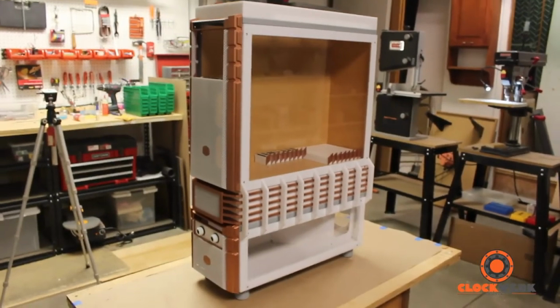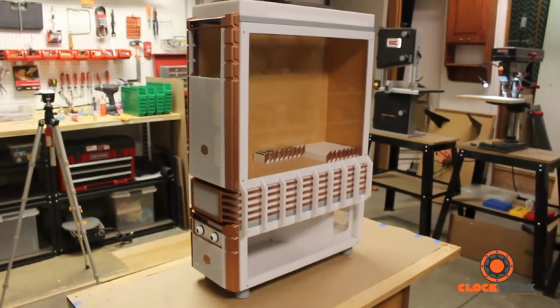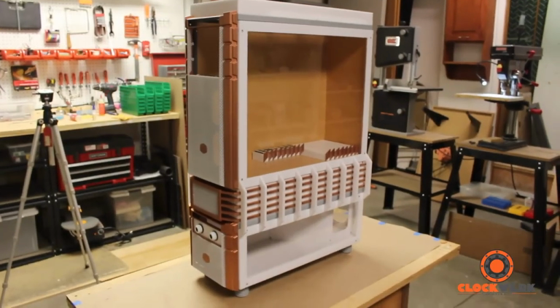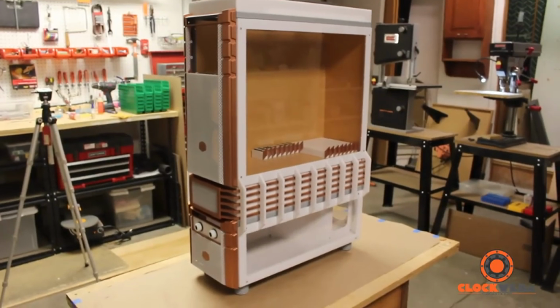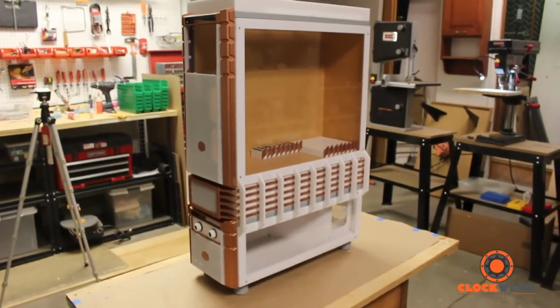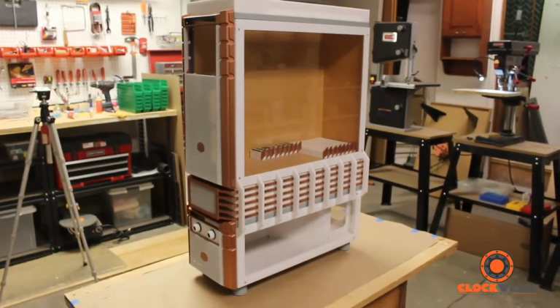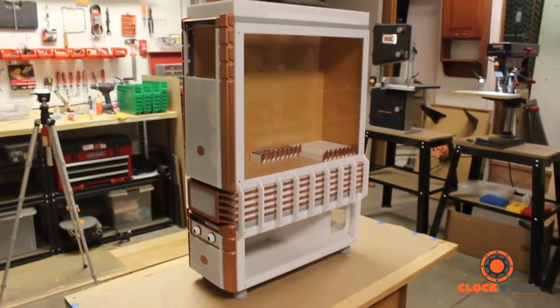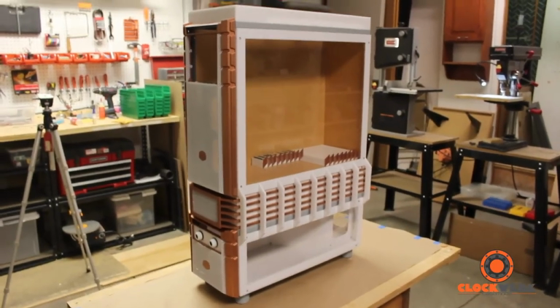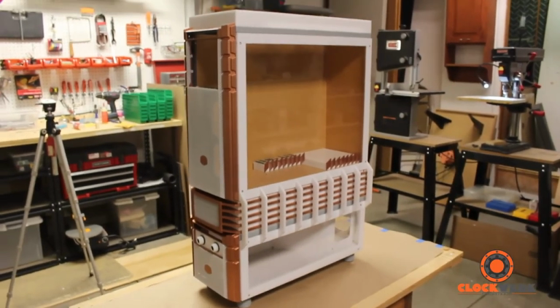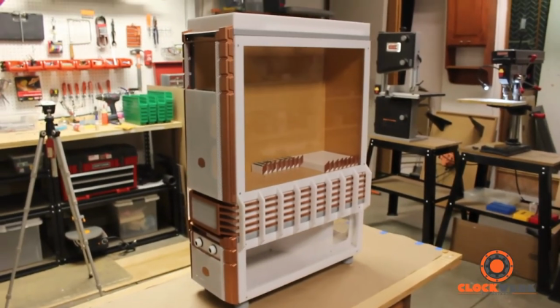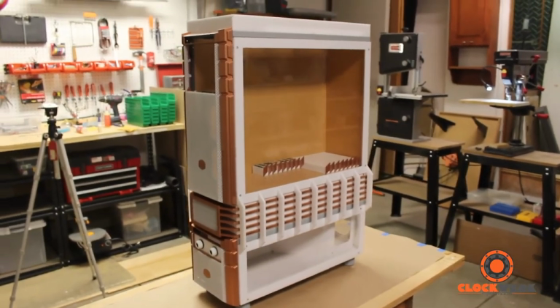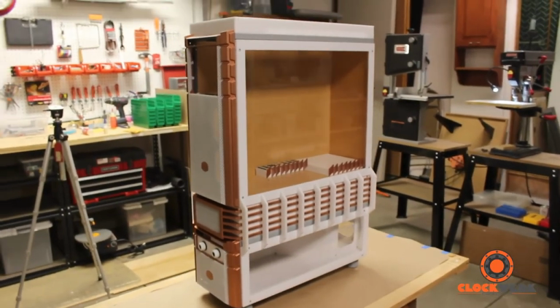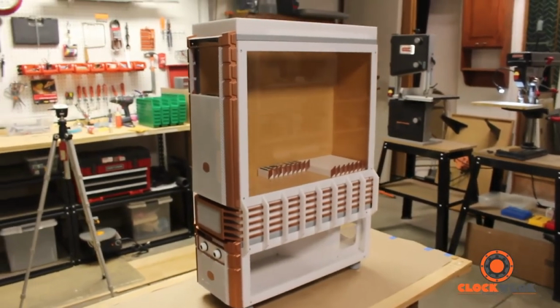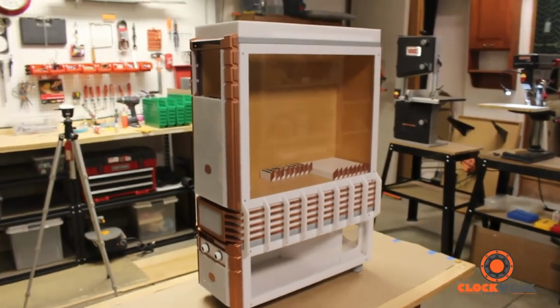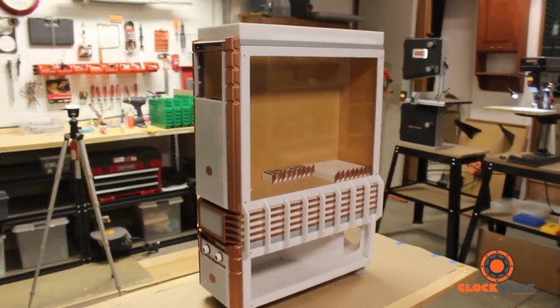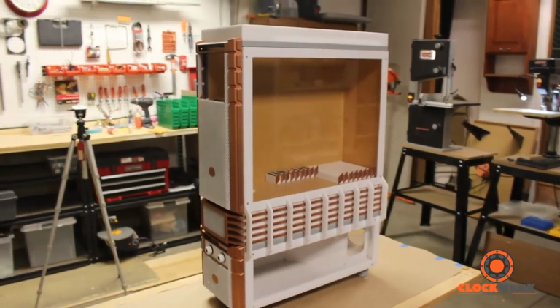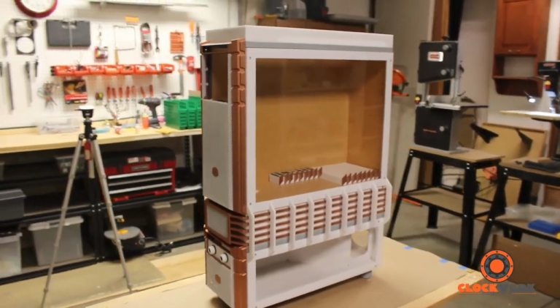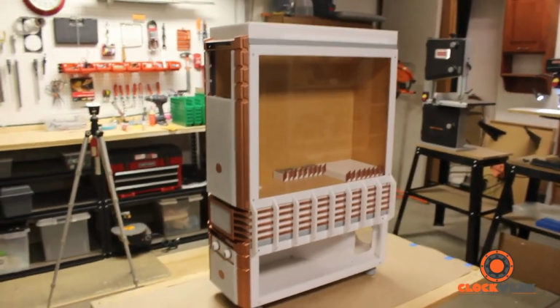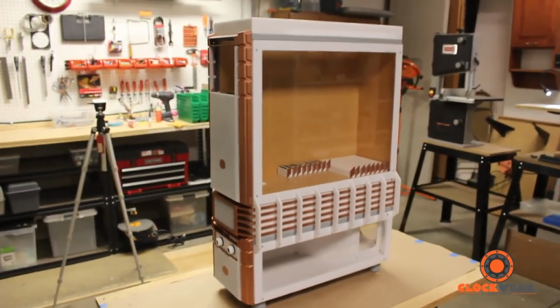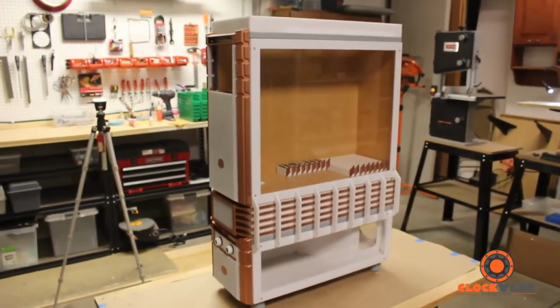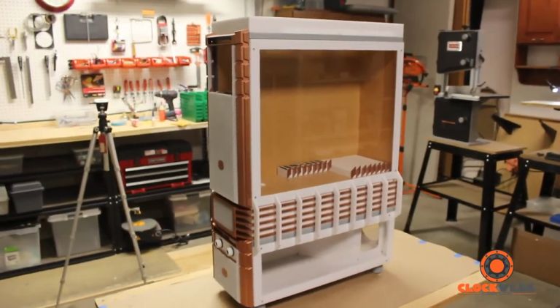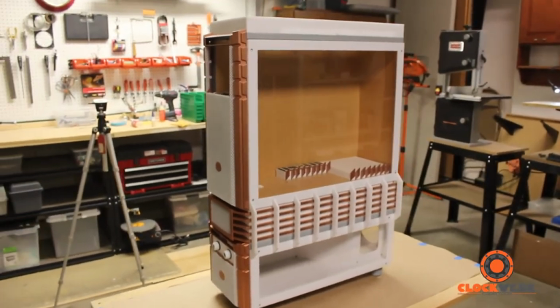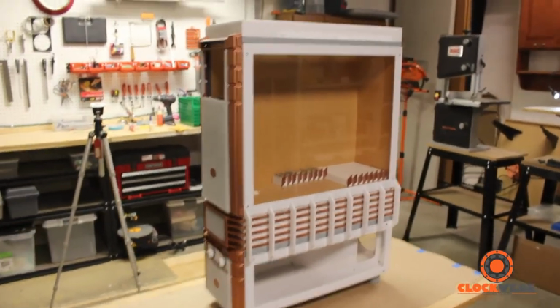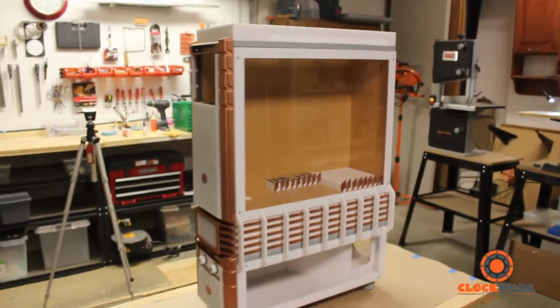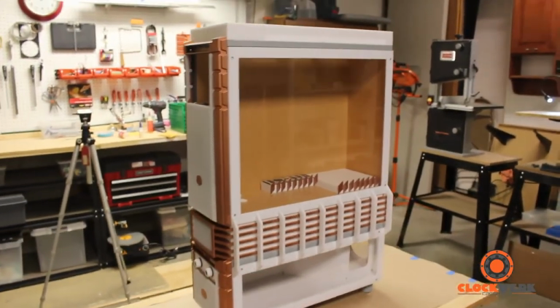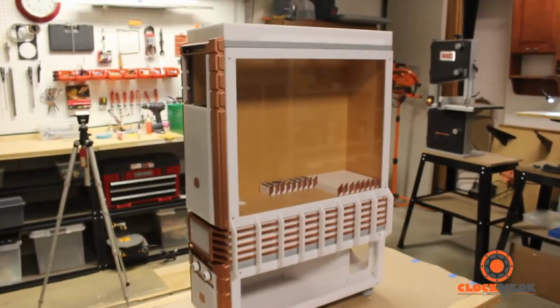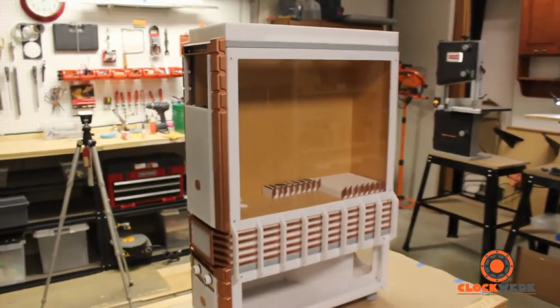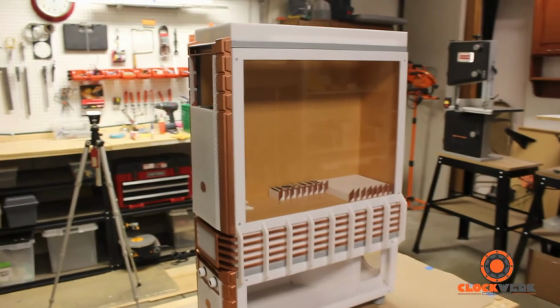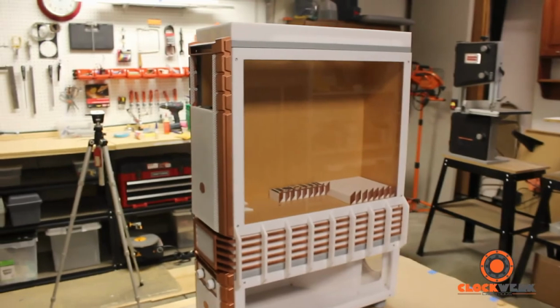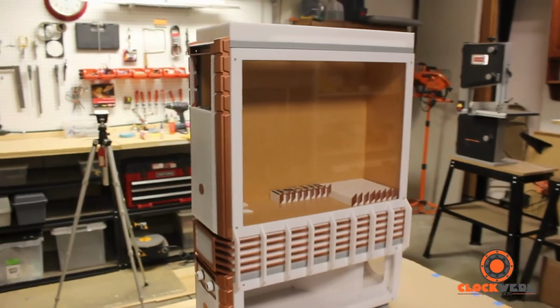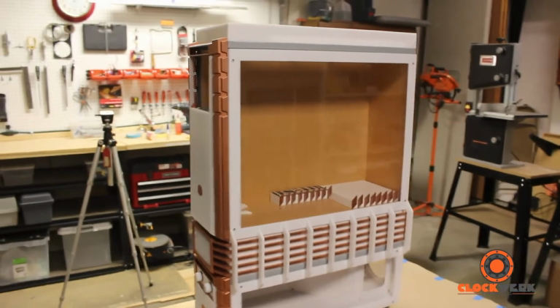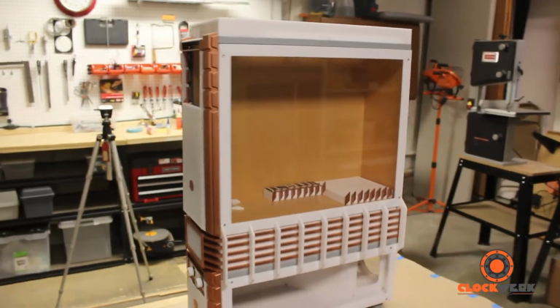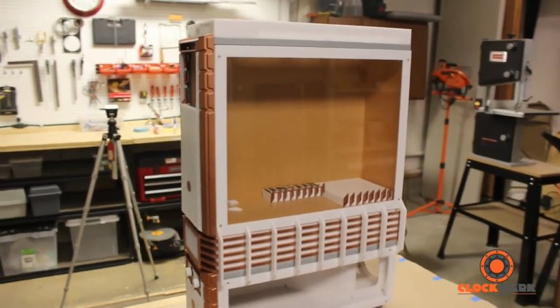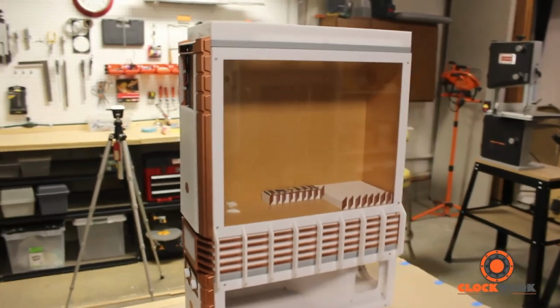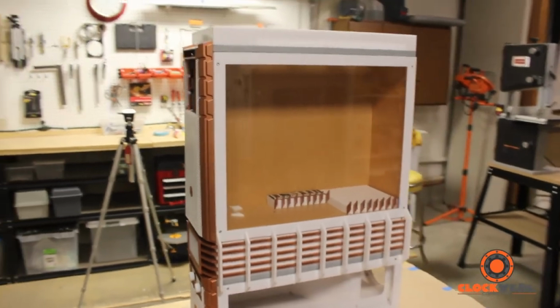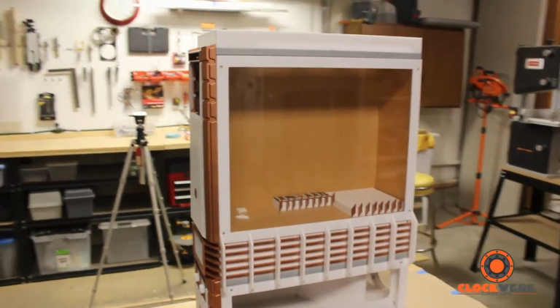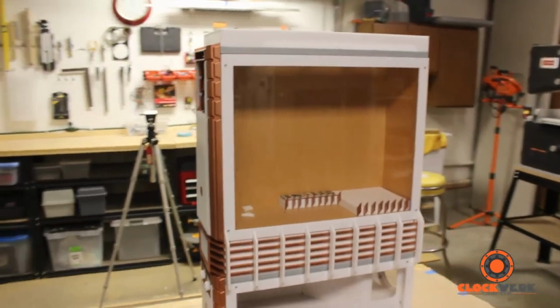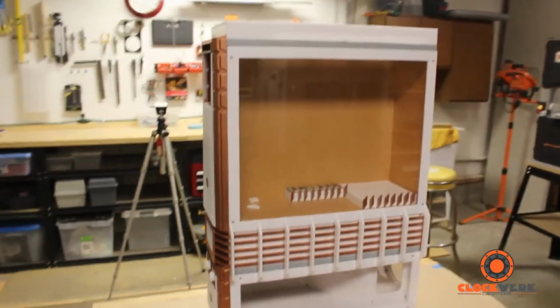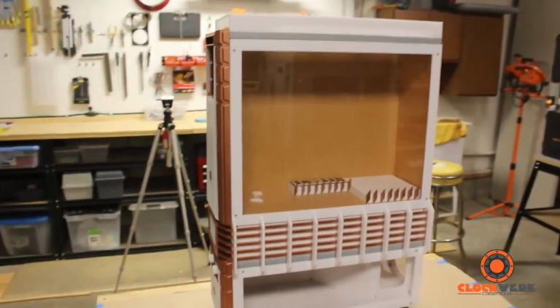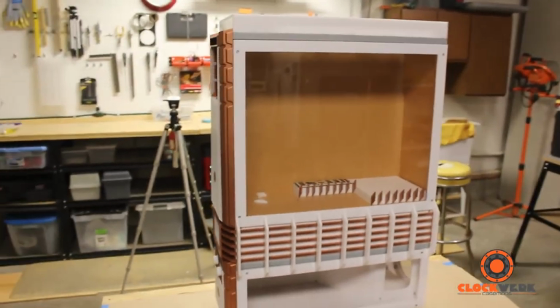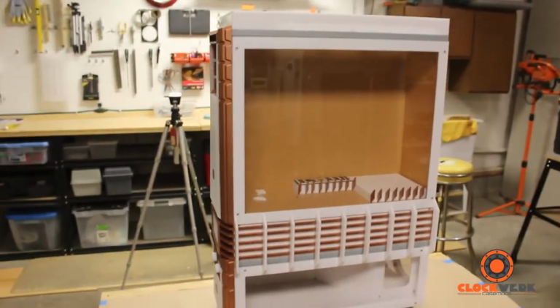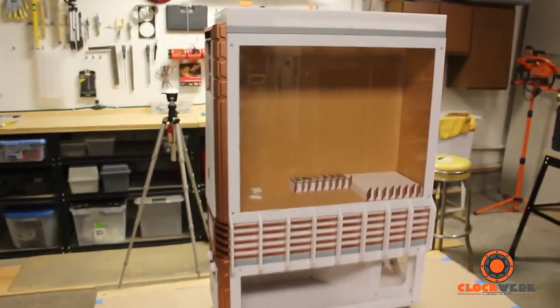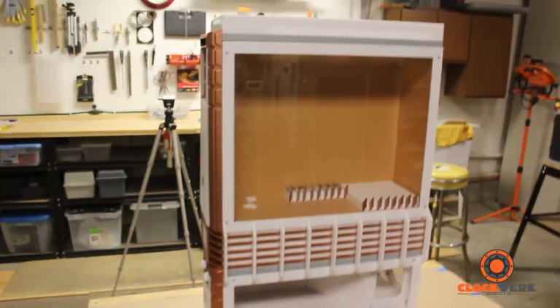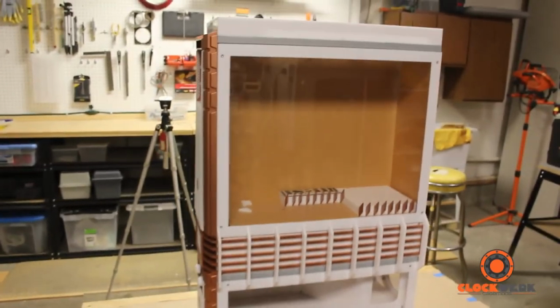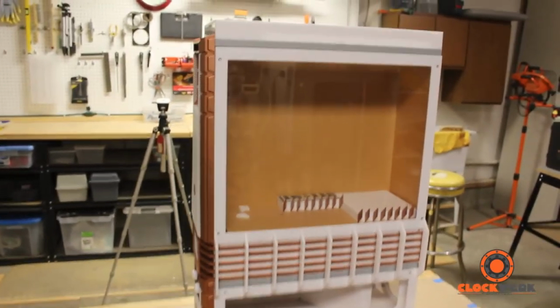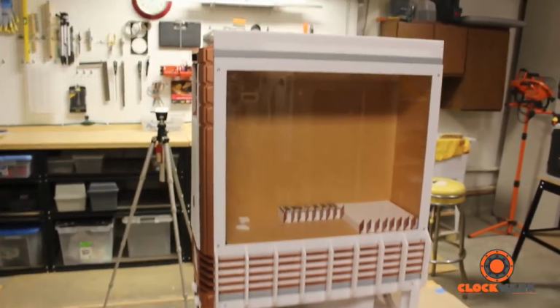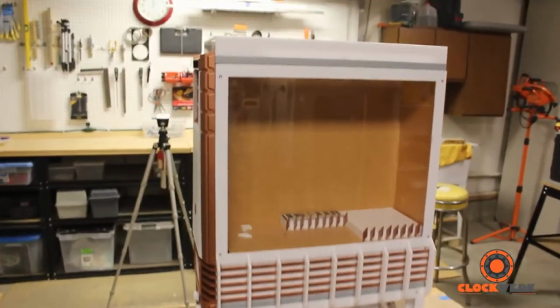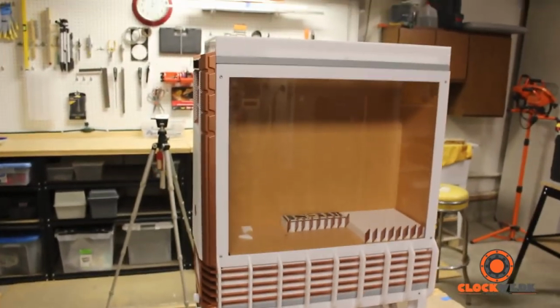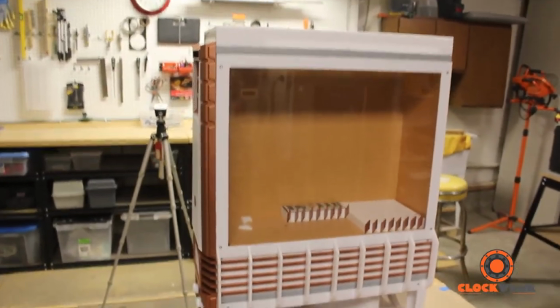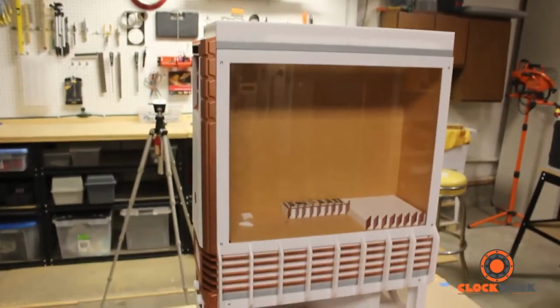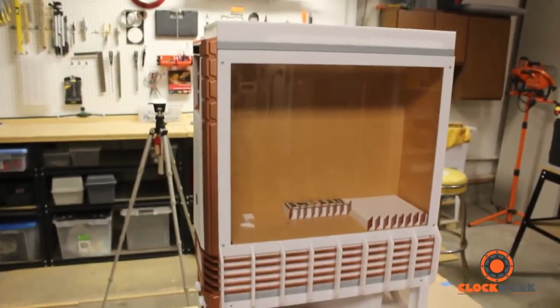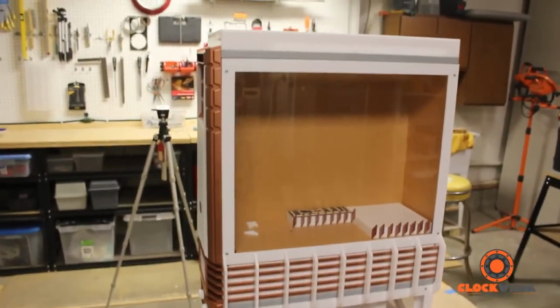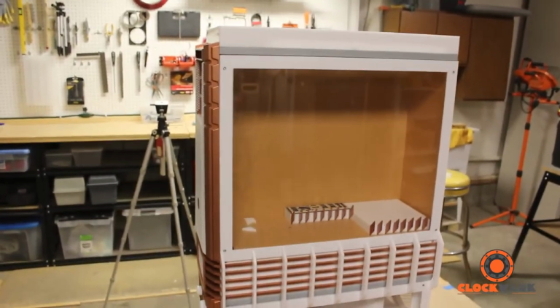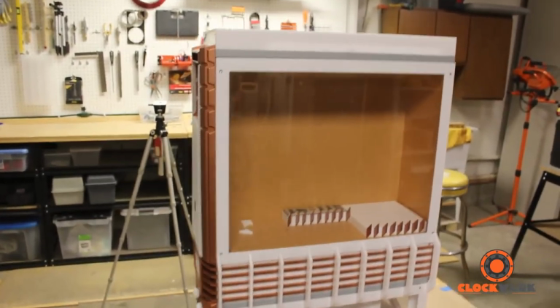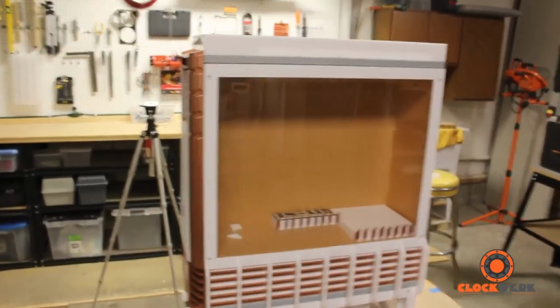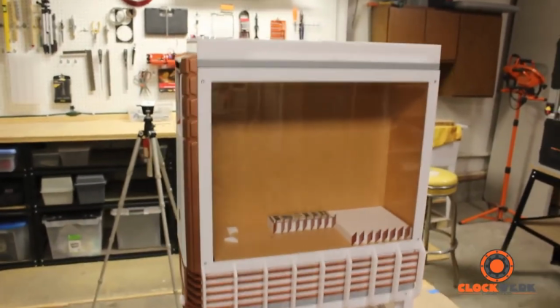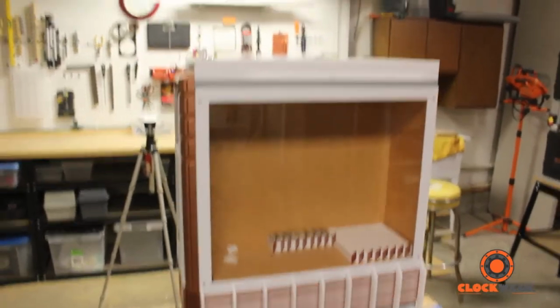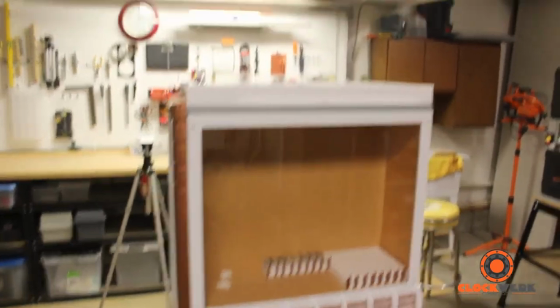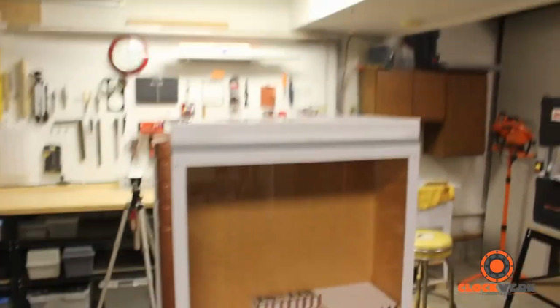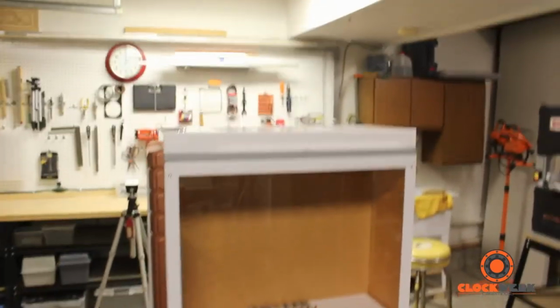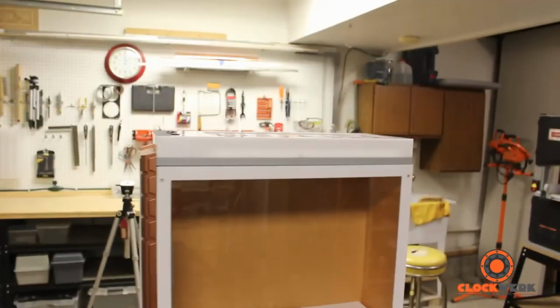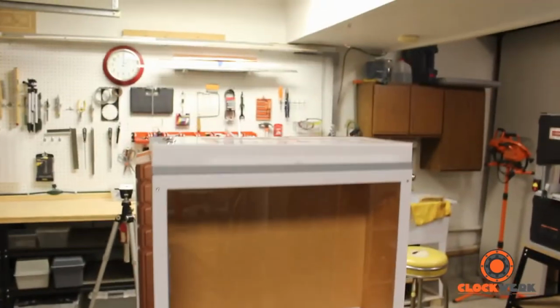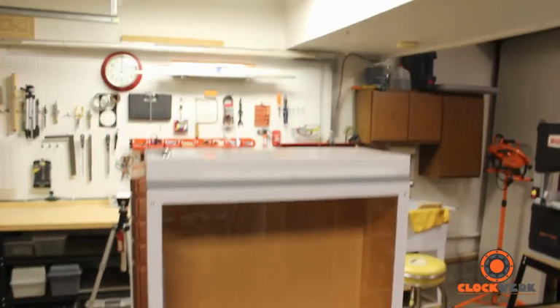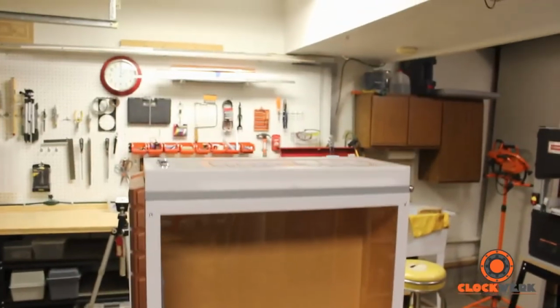I've got the top panel on and the rear panel is on as well. I want to do a 360 view.